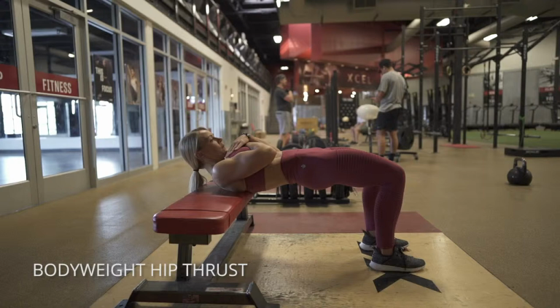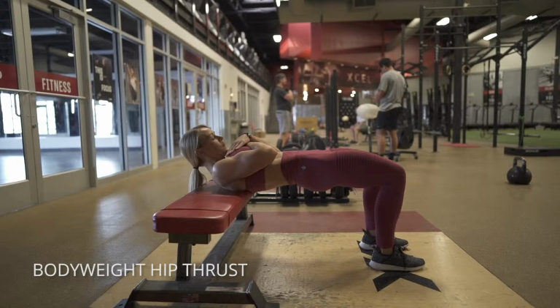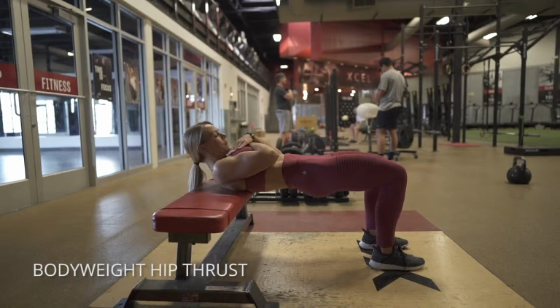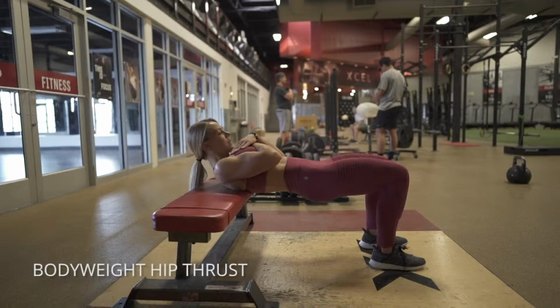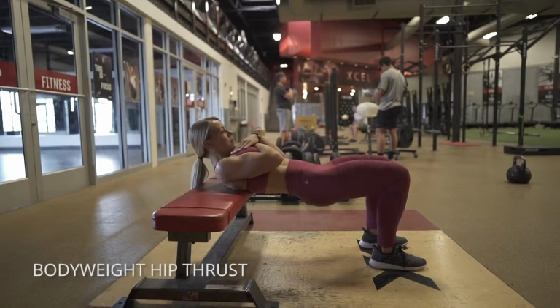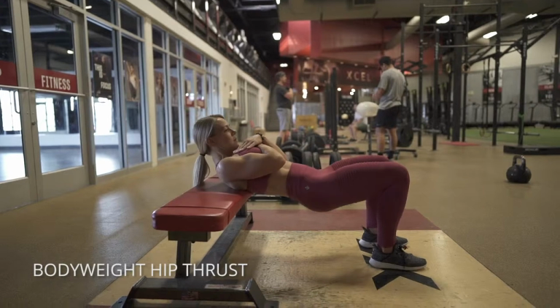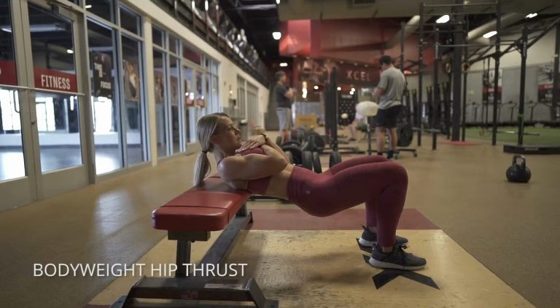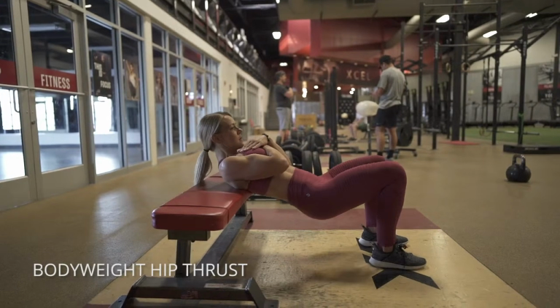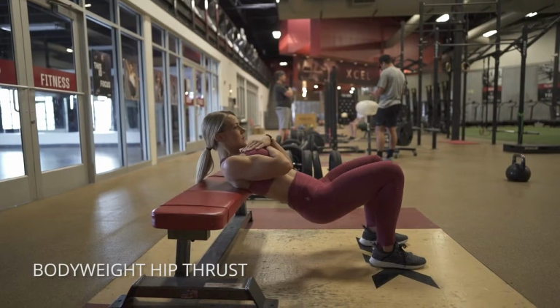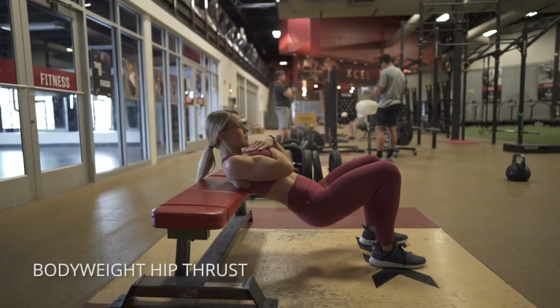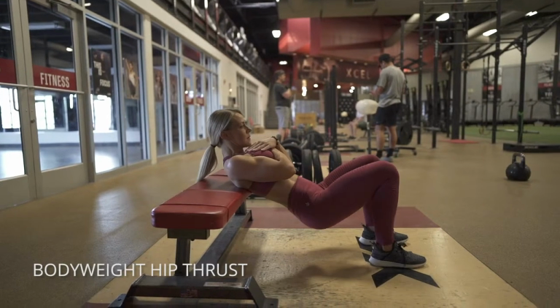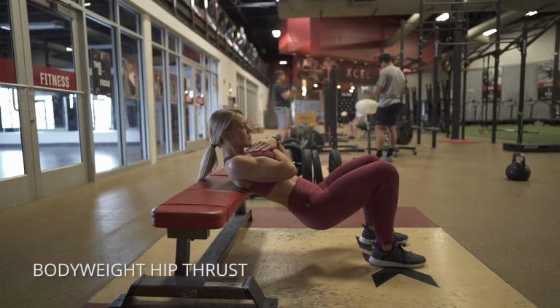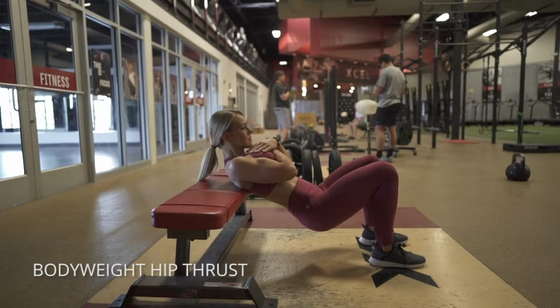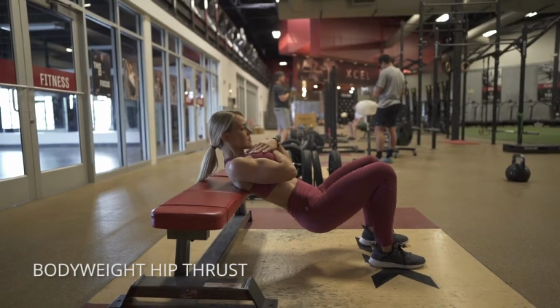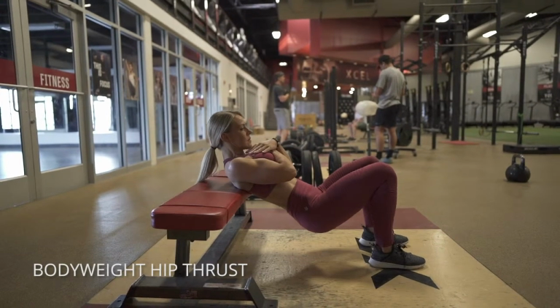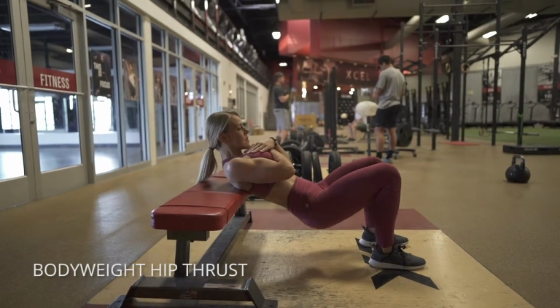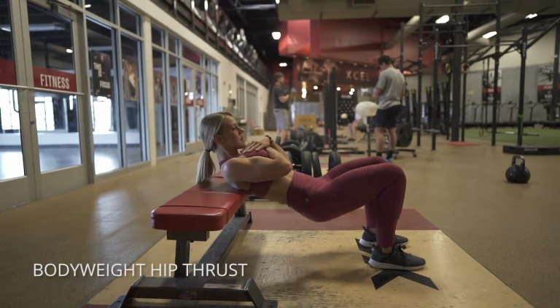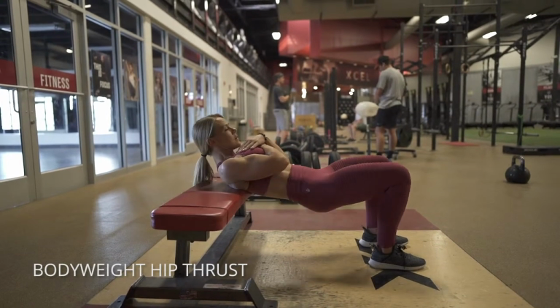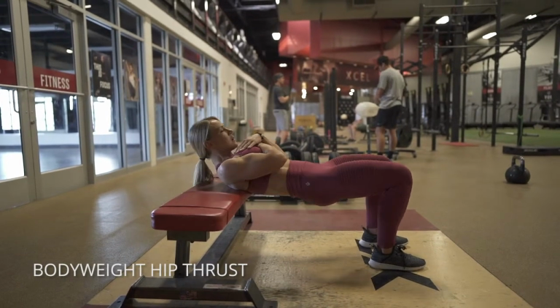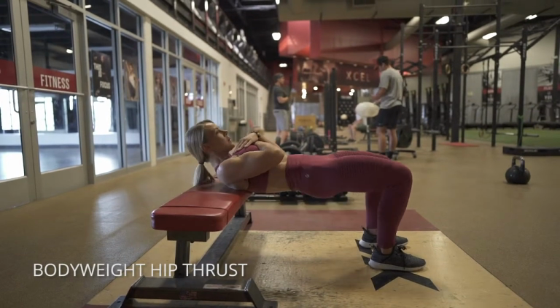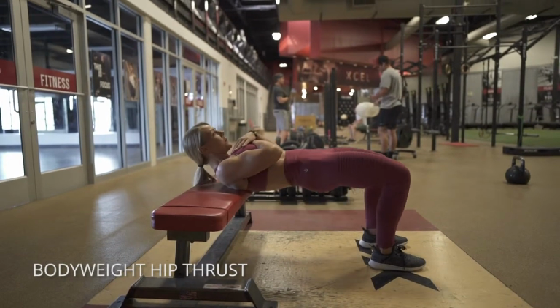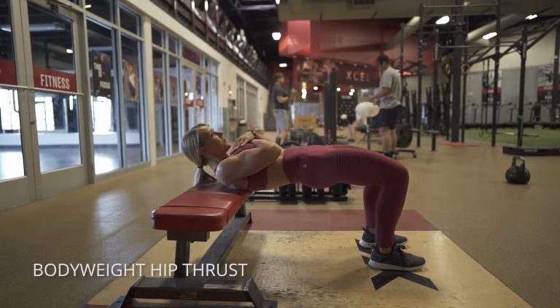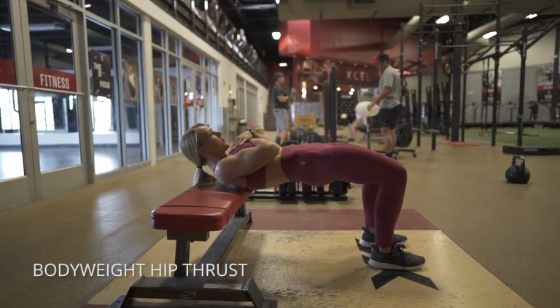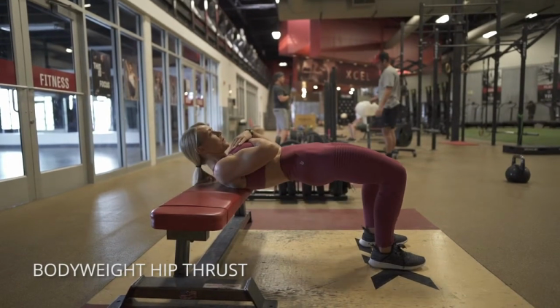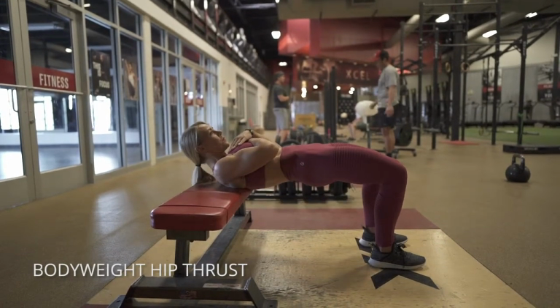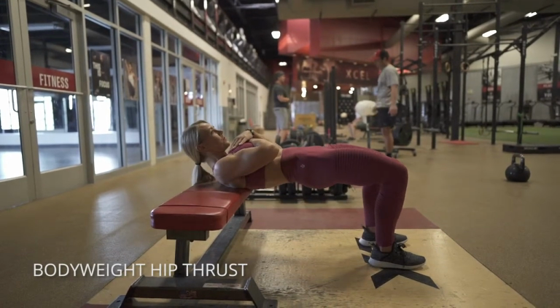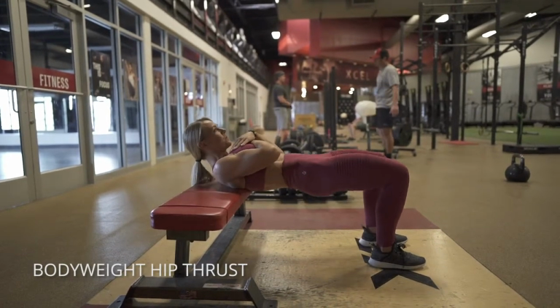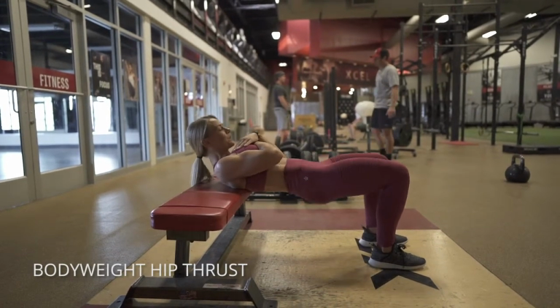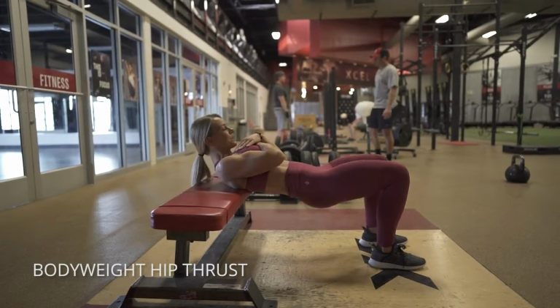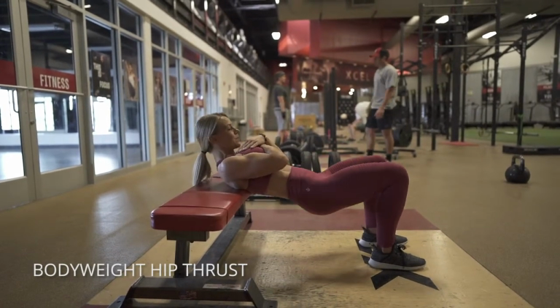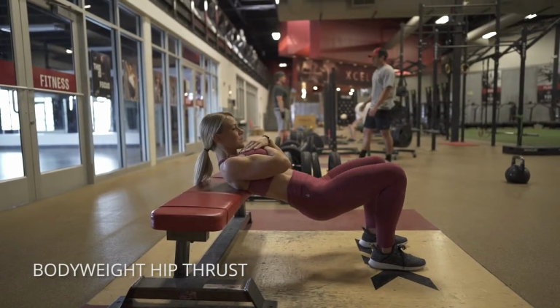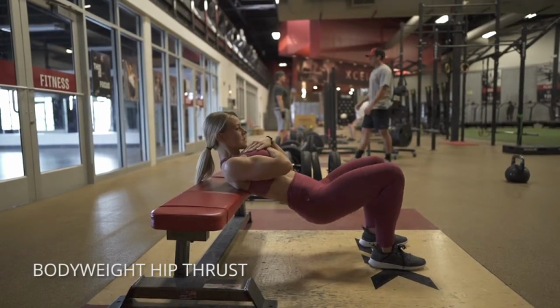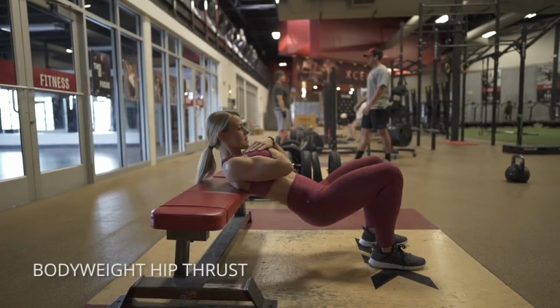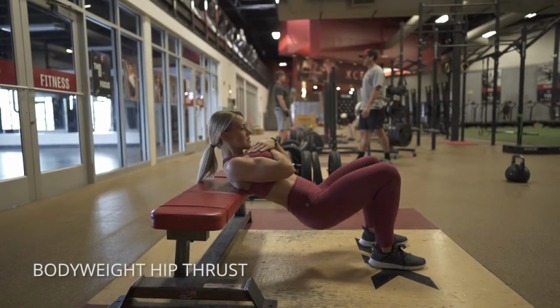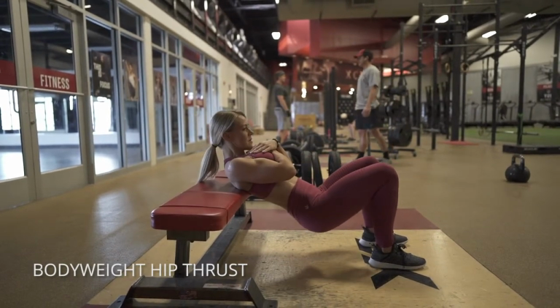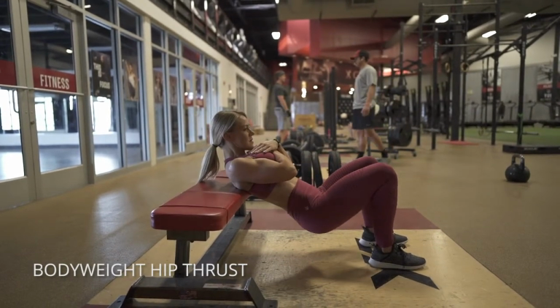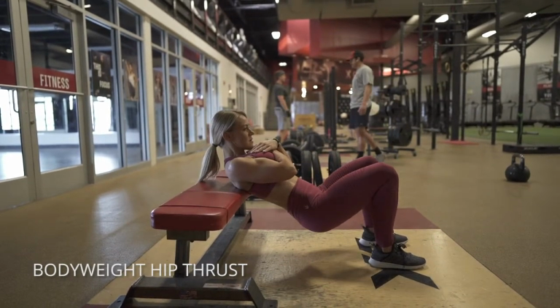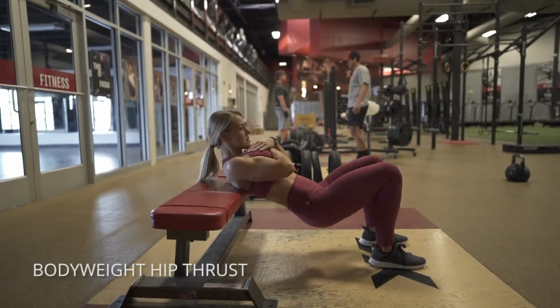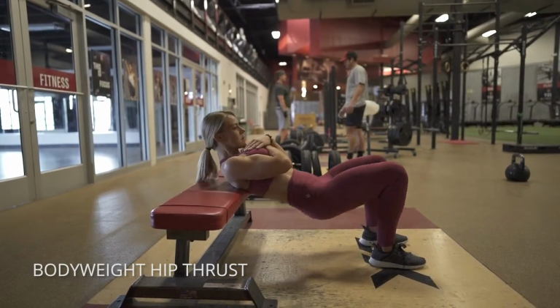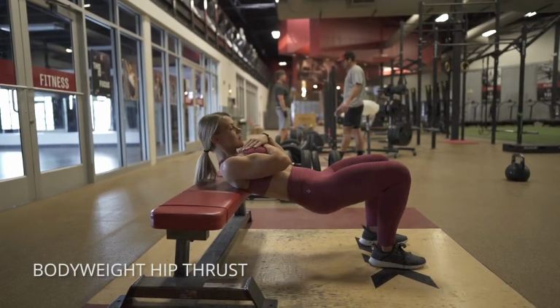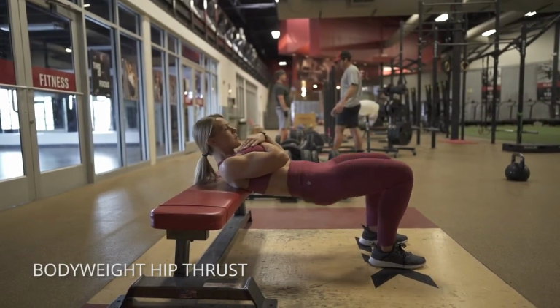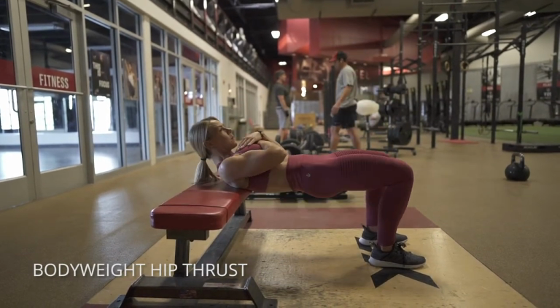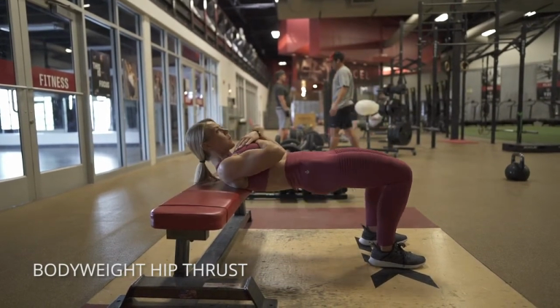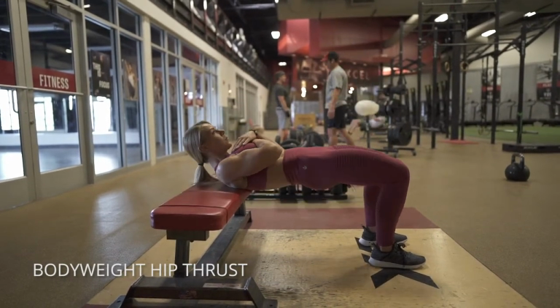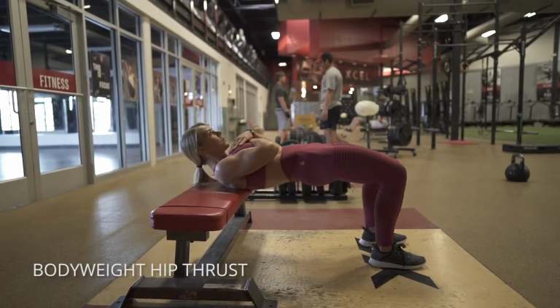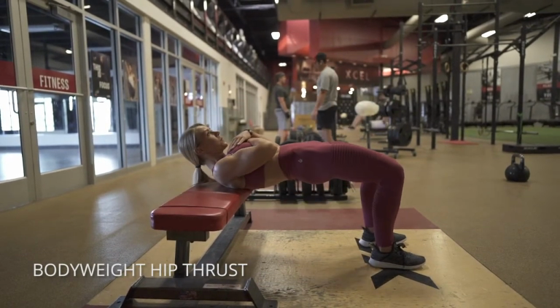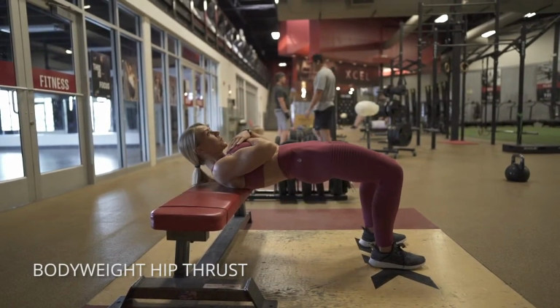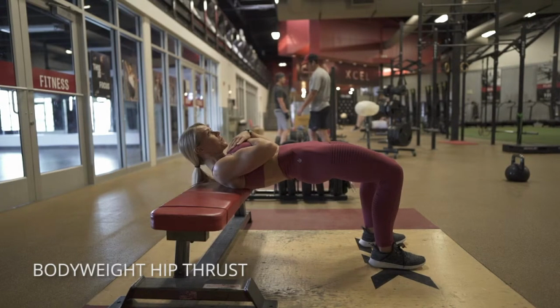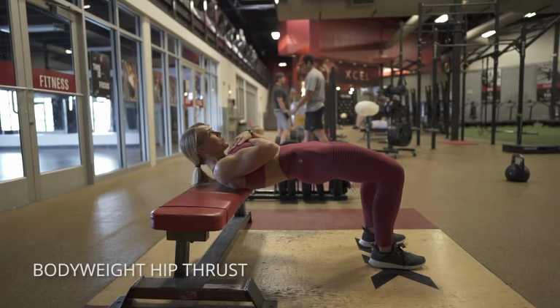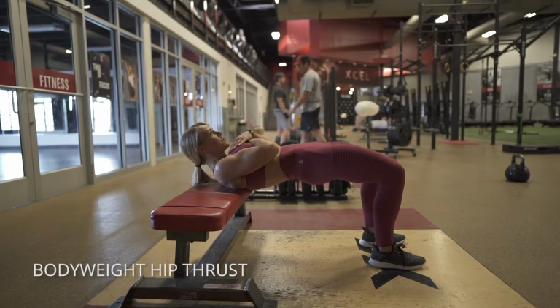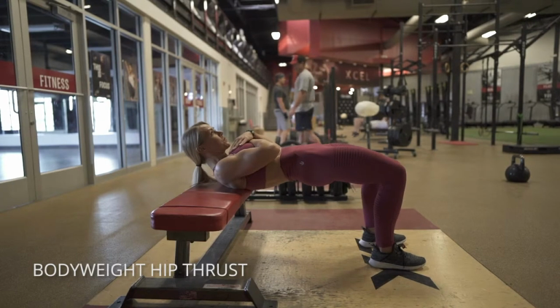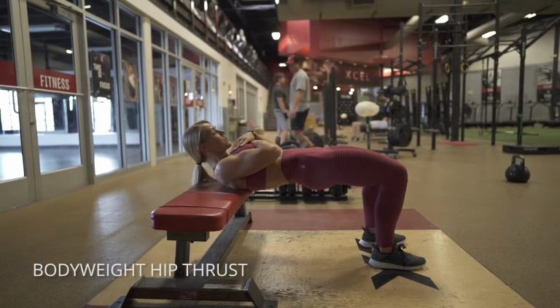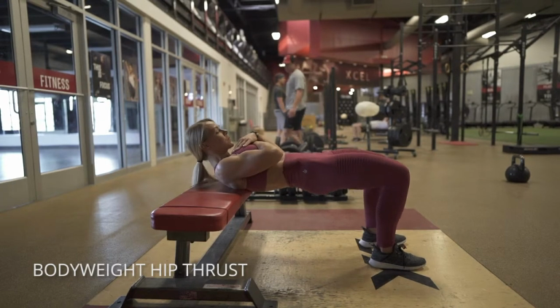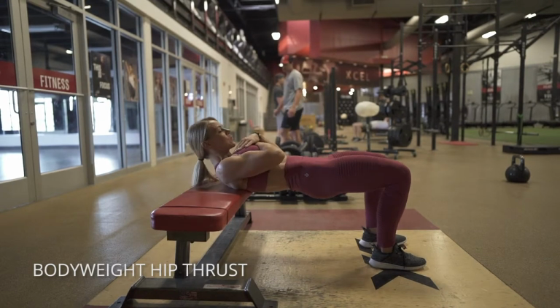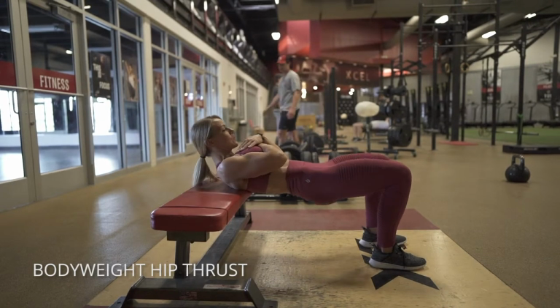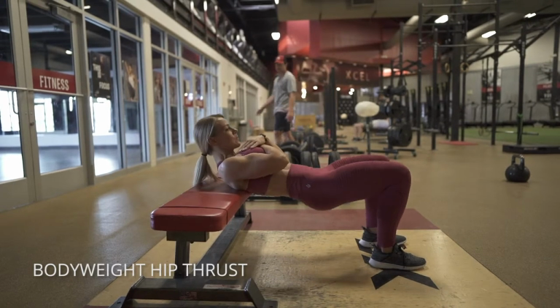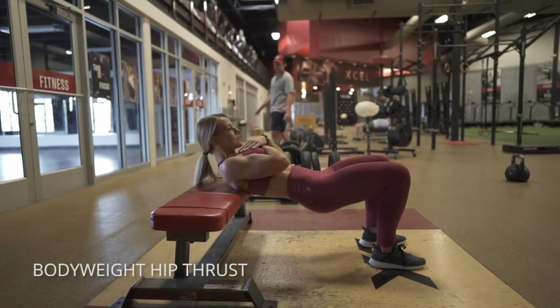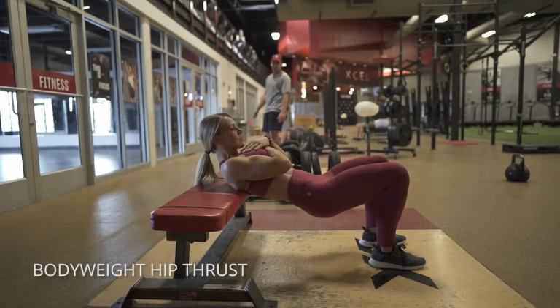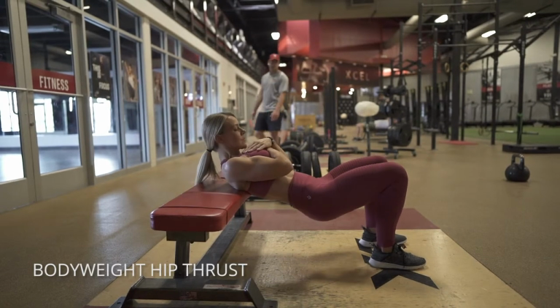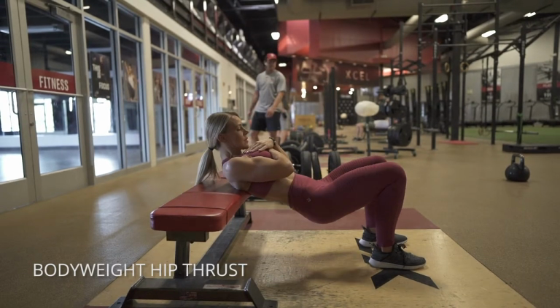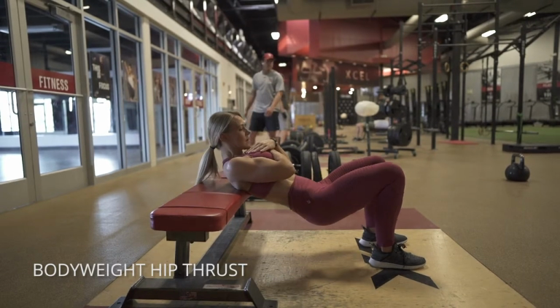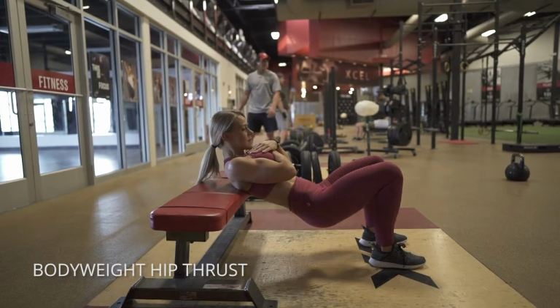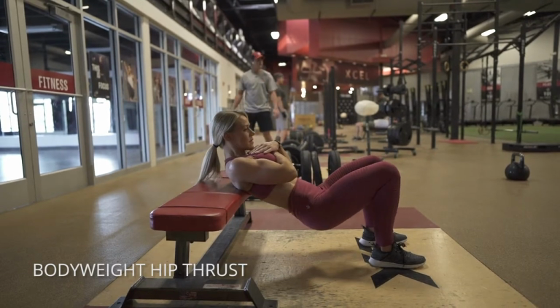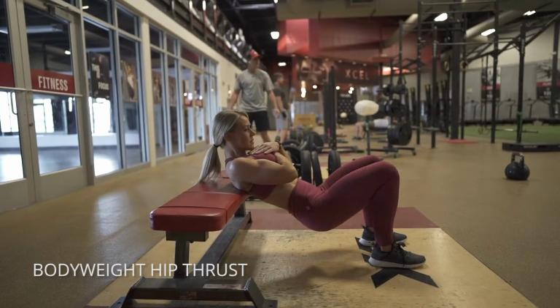This is a bodyweight hip thrust on a bench. This is just to teach you the hip hinge pattern and really perfect that. It's really important to master the basics.